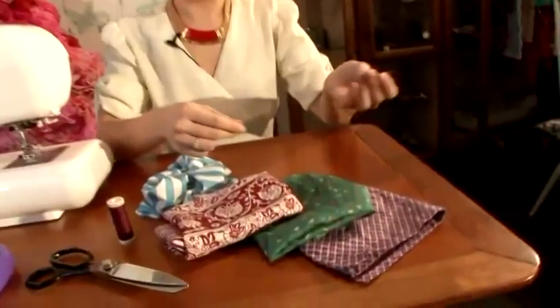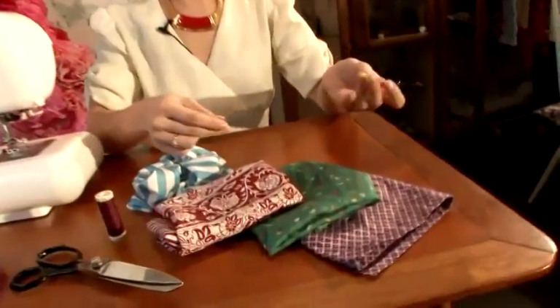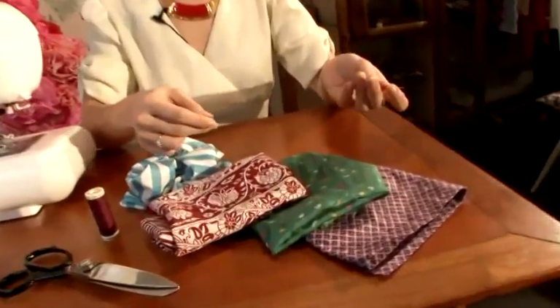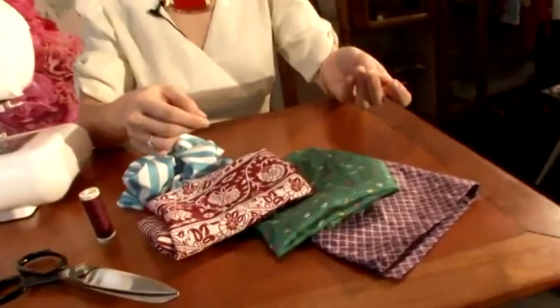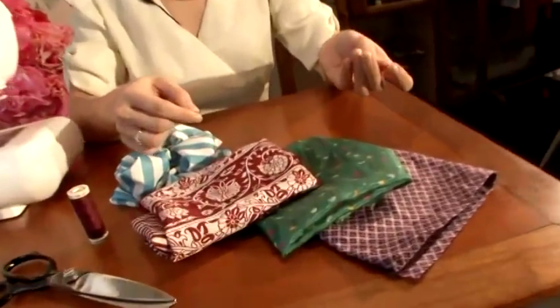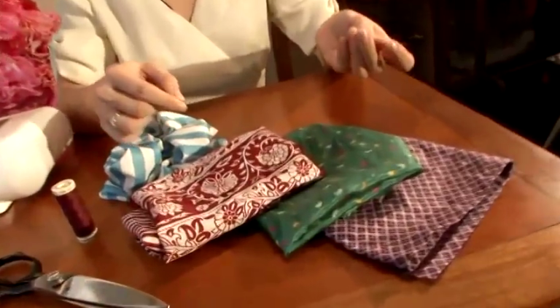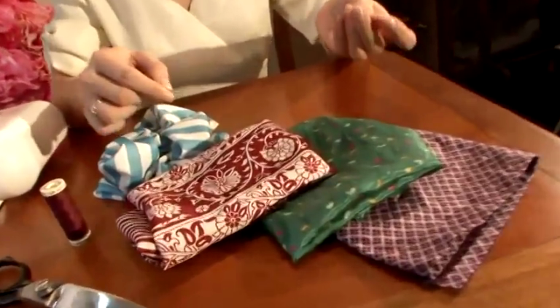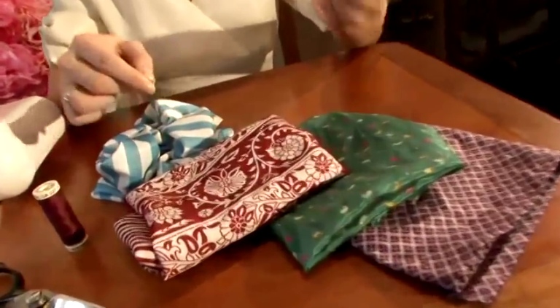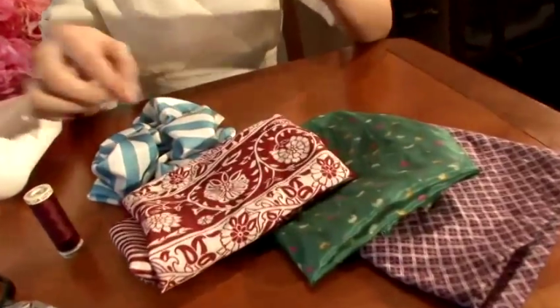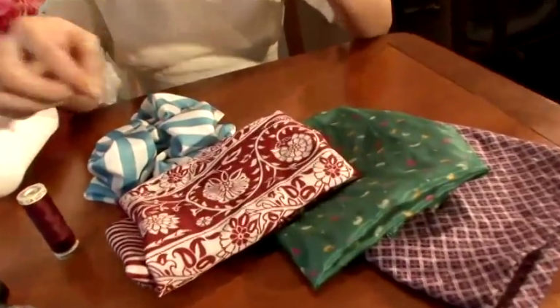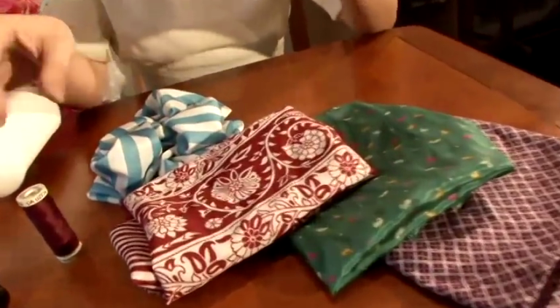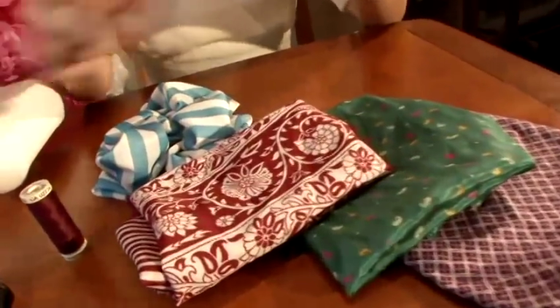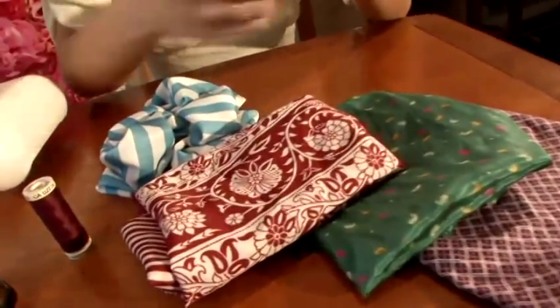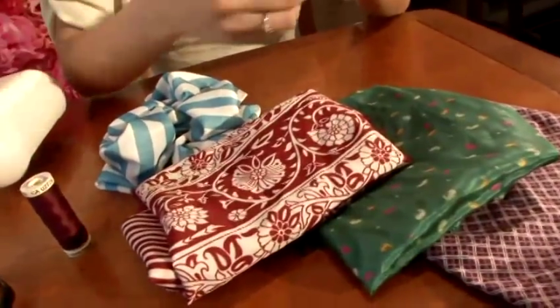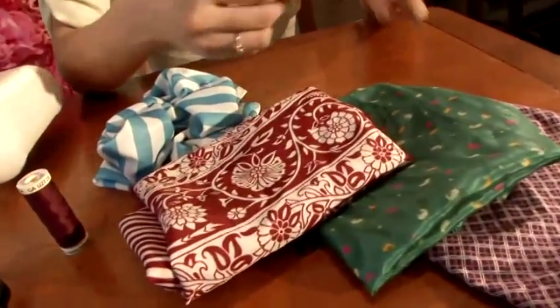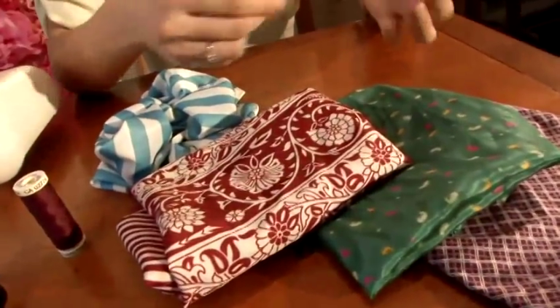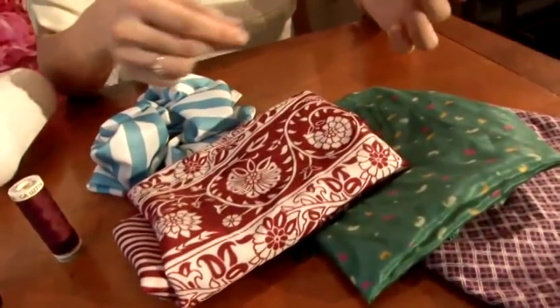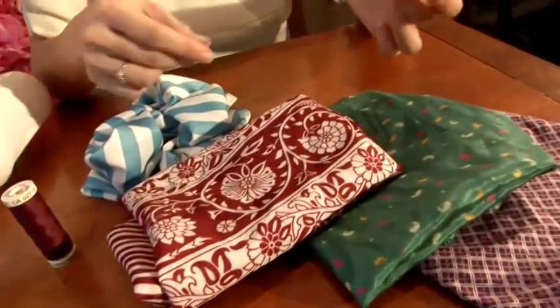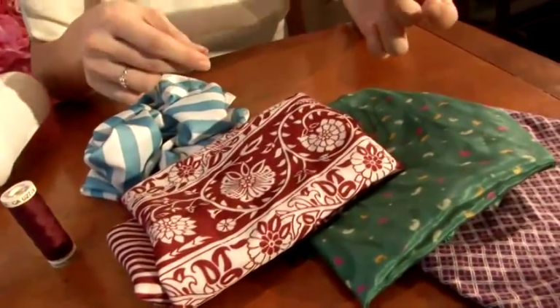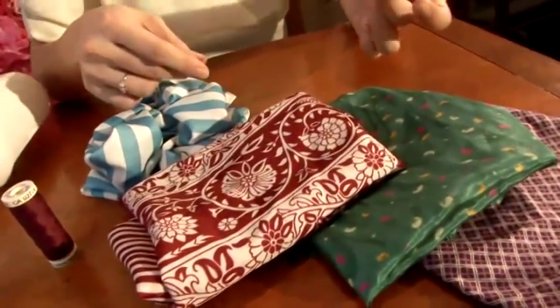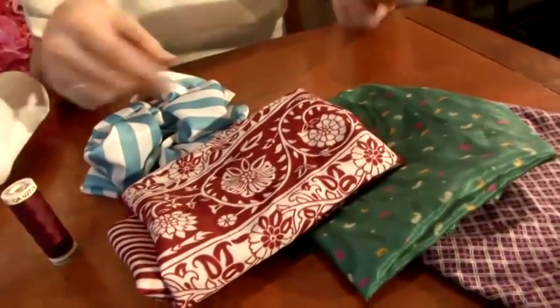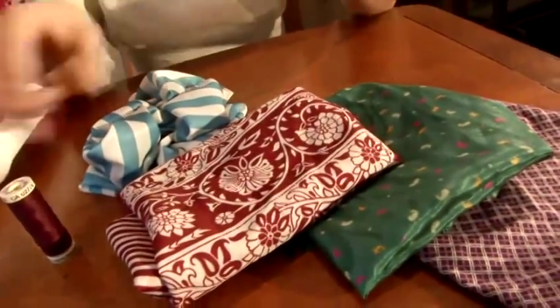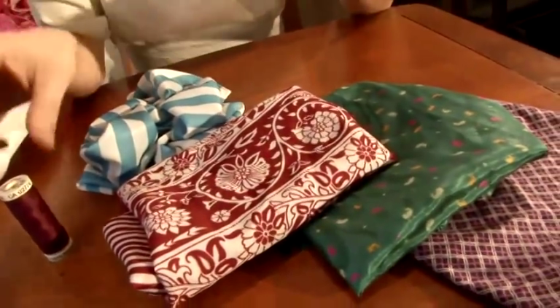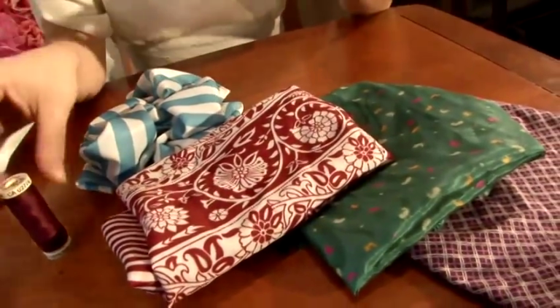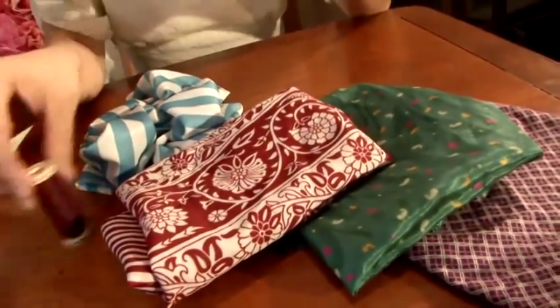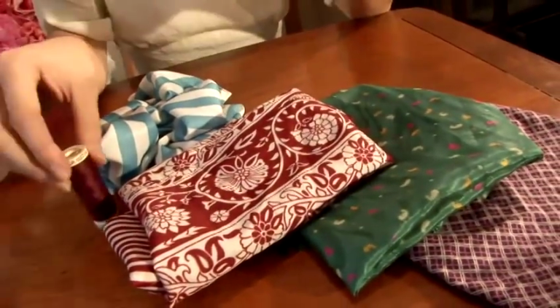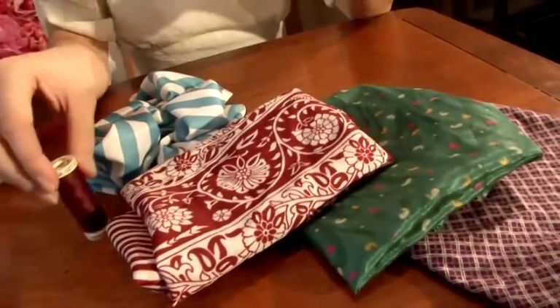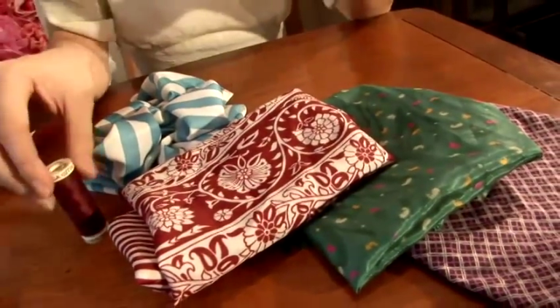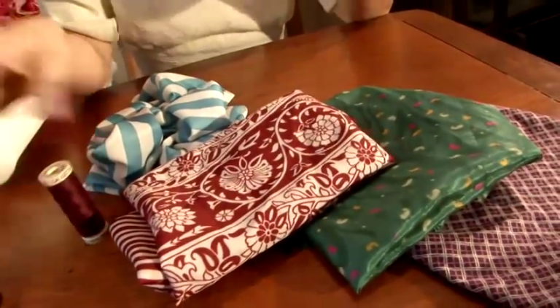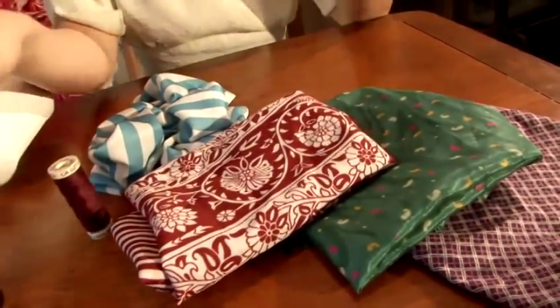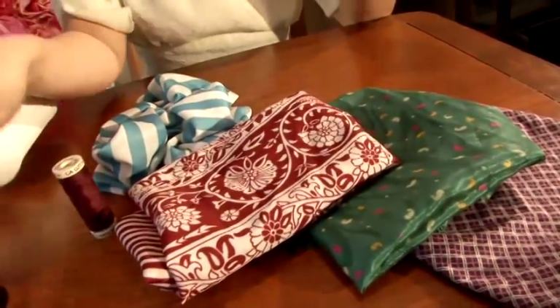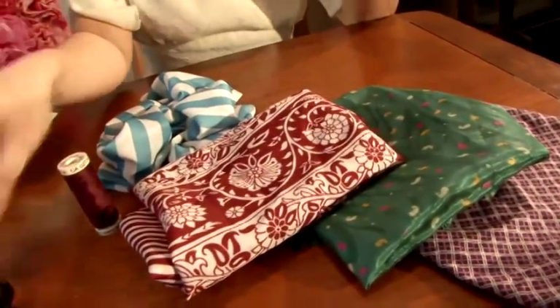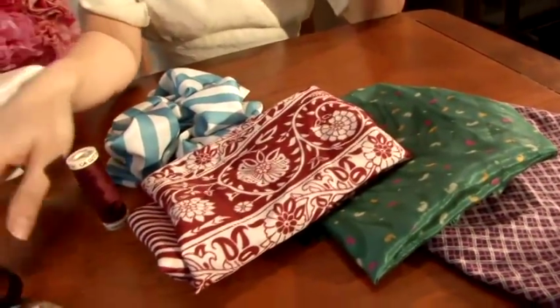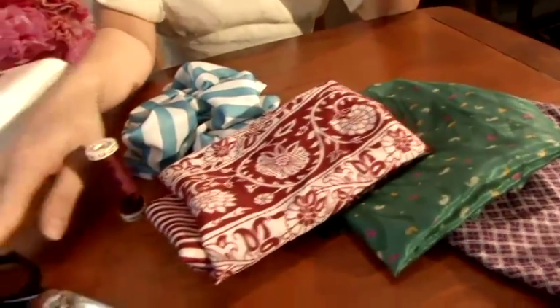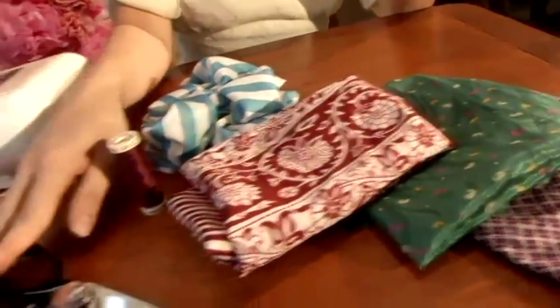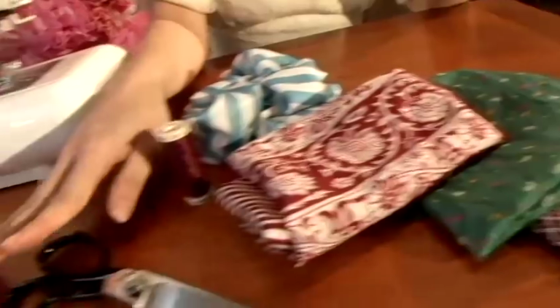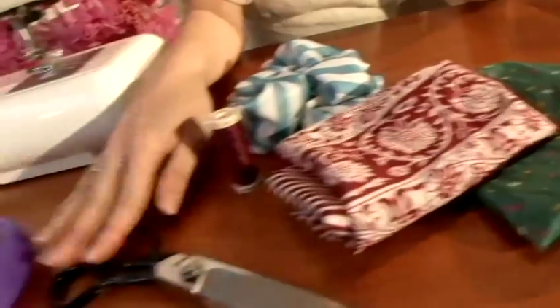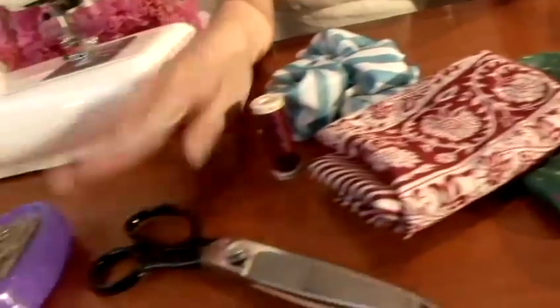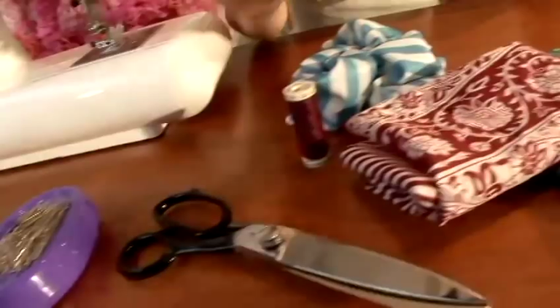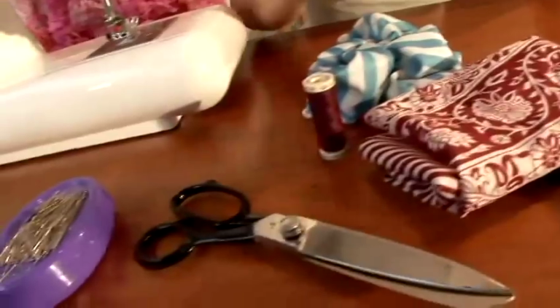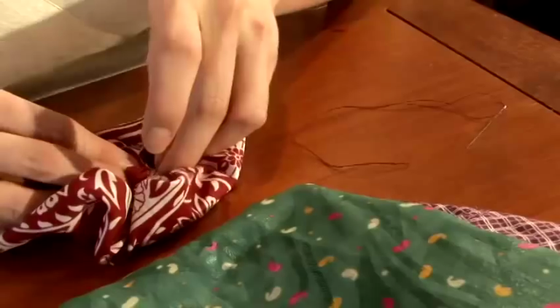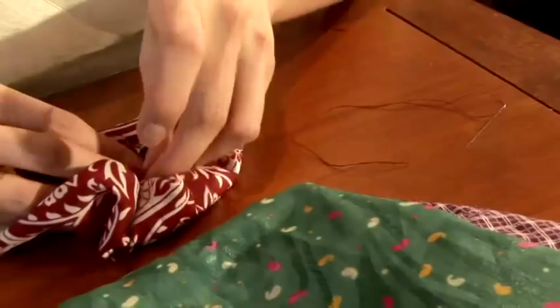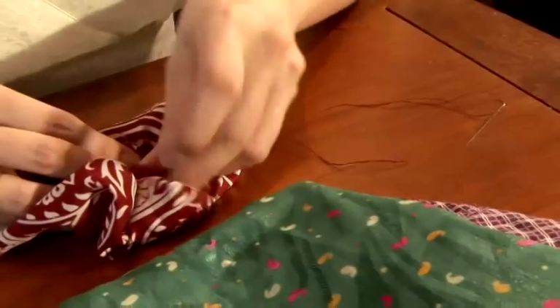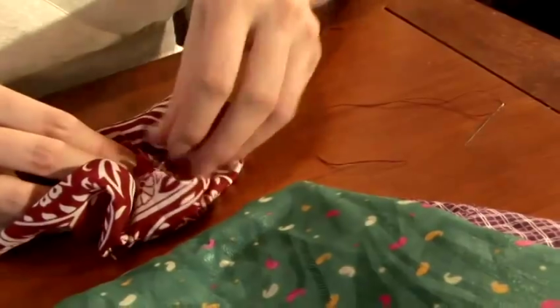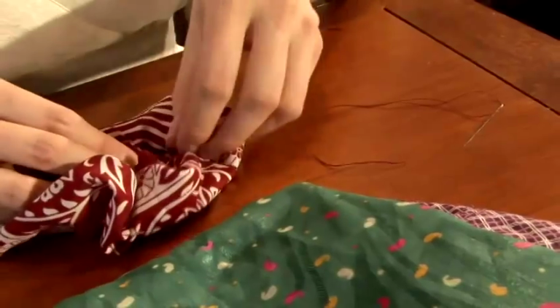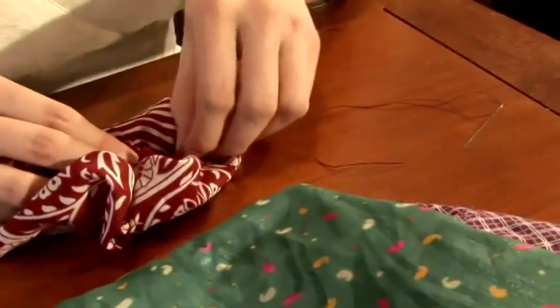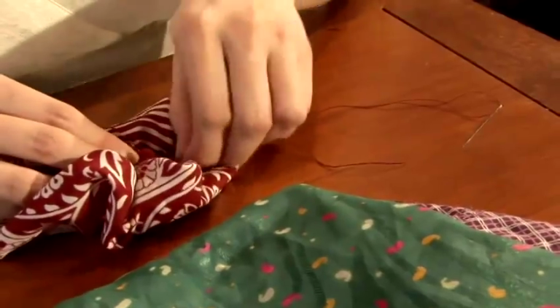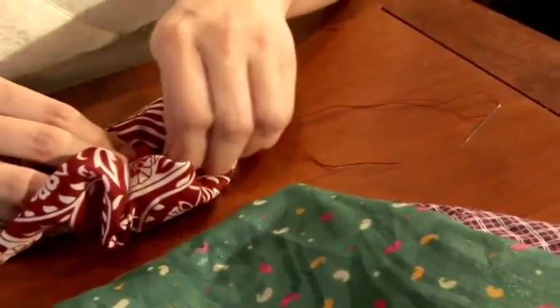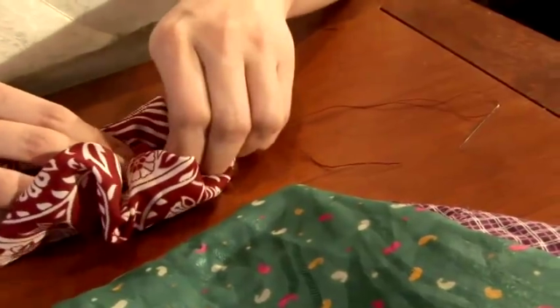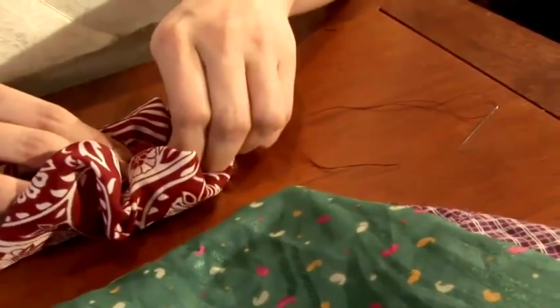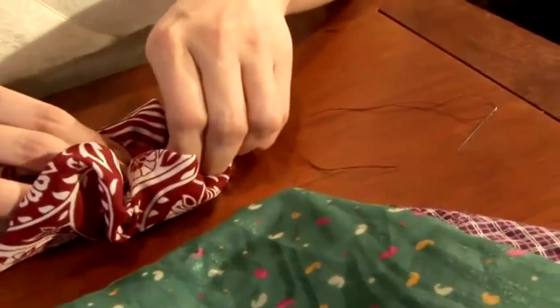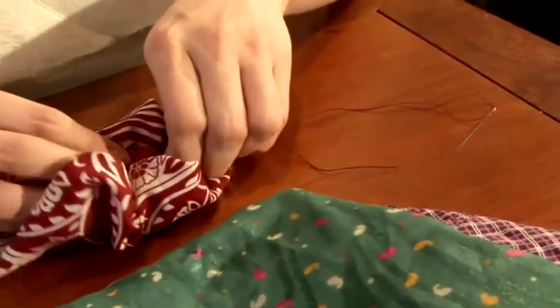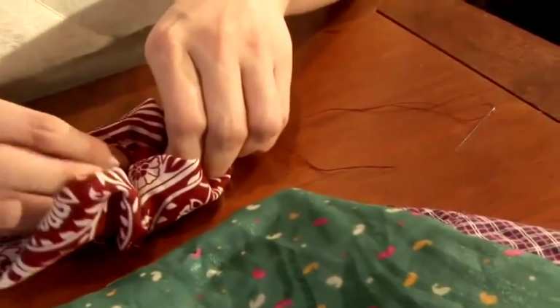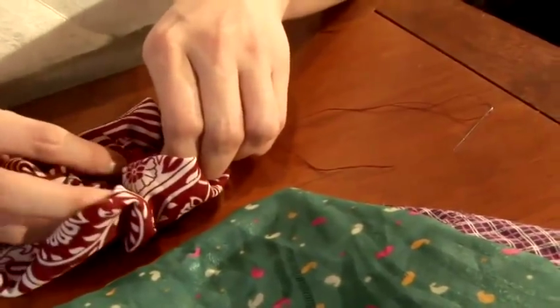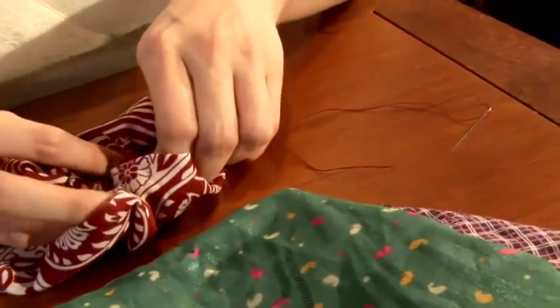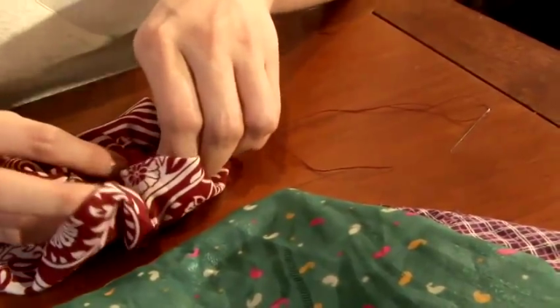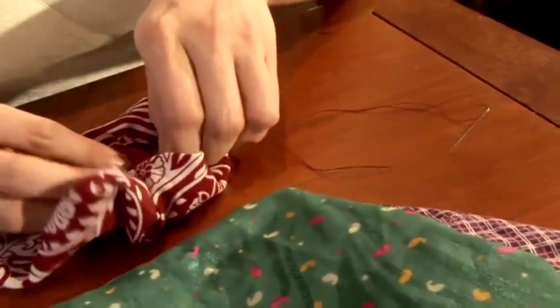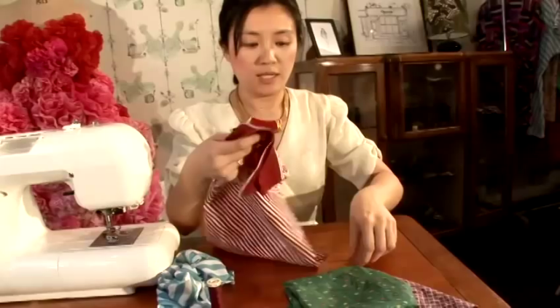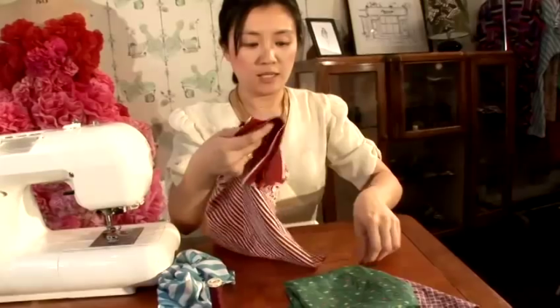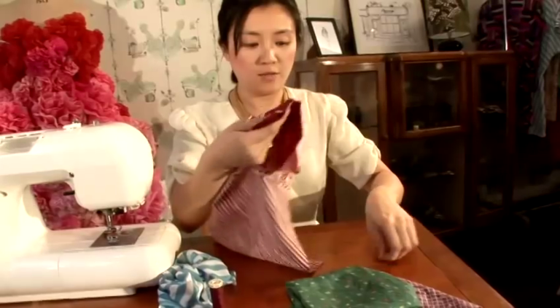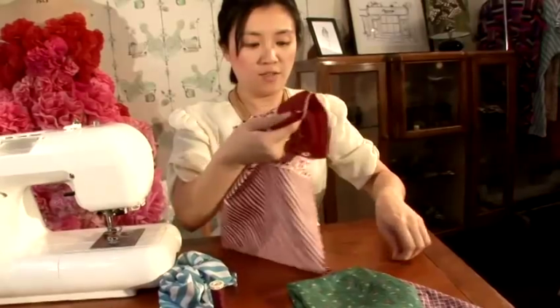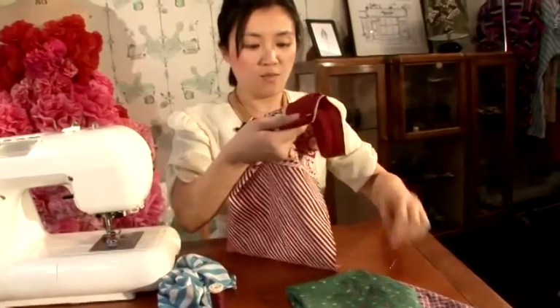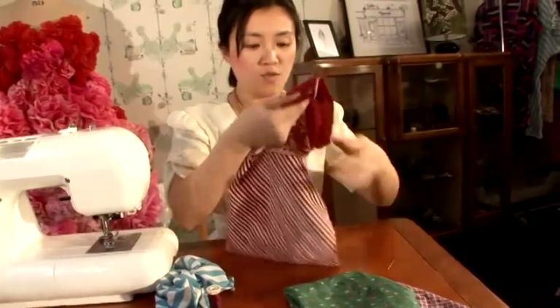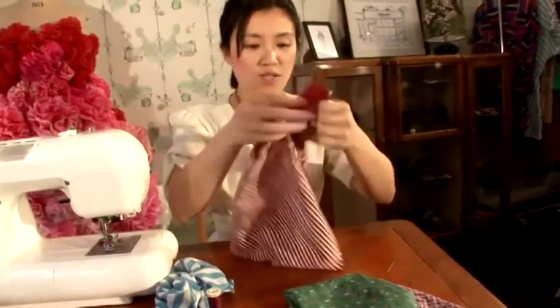To start off, you need a needle, some thread and scissors to cut out the fabric you want.